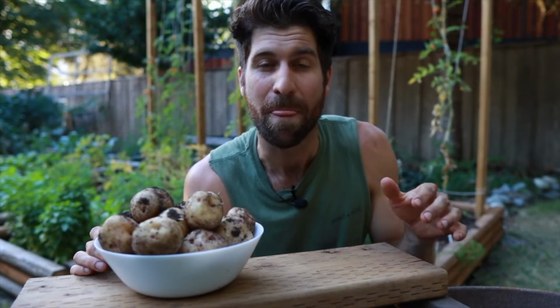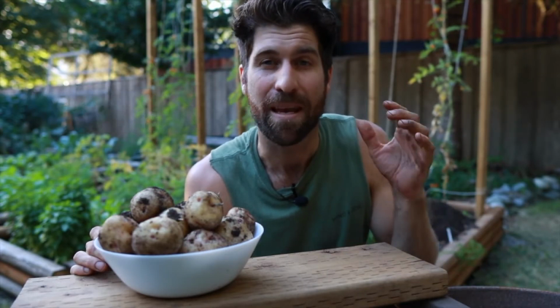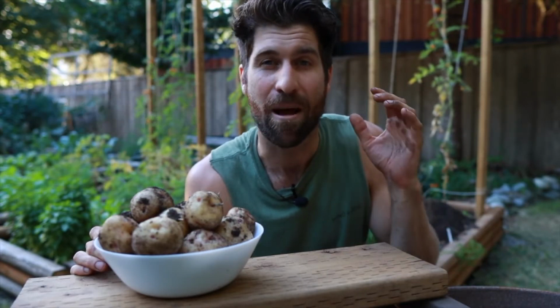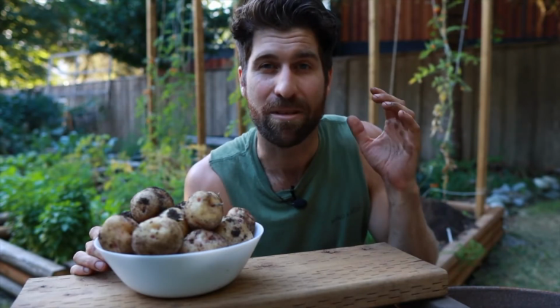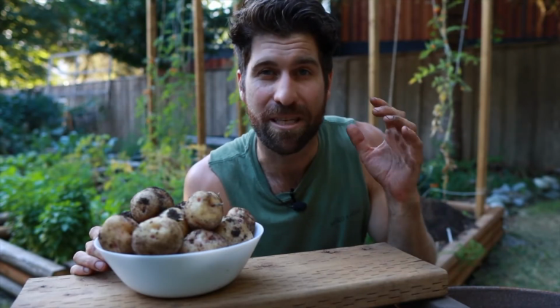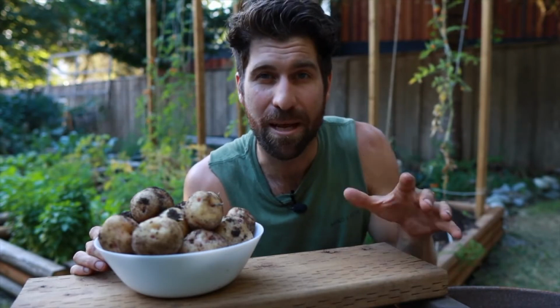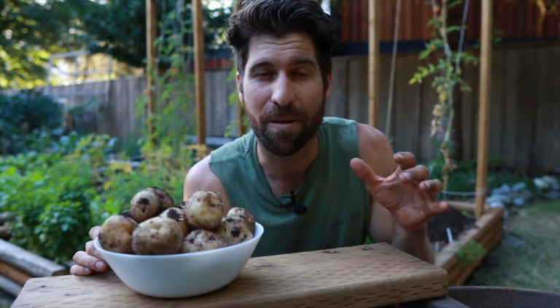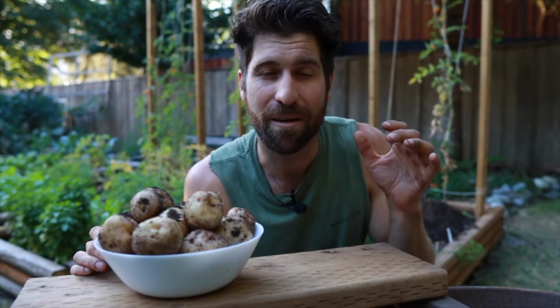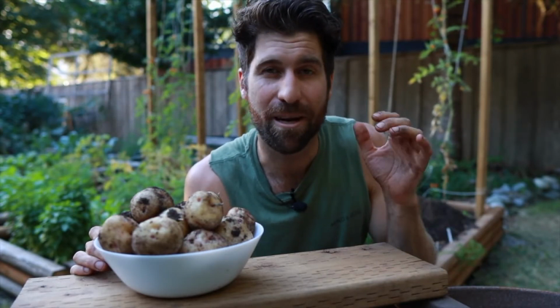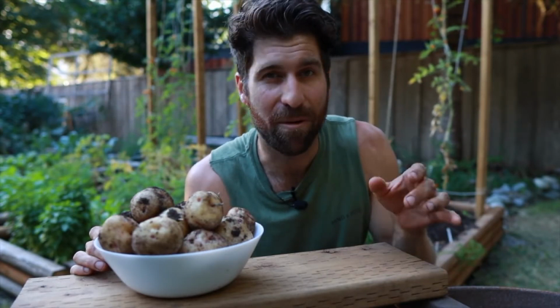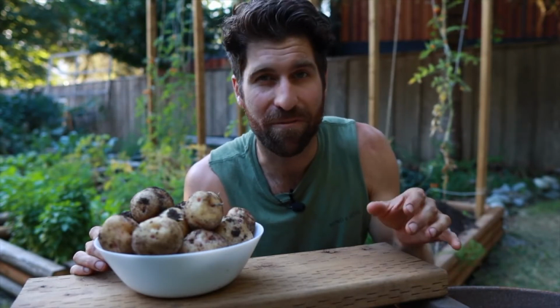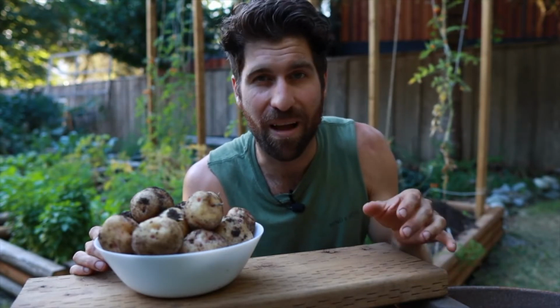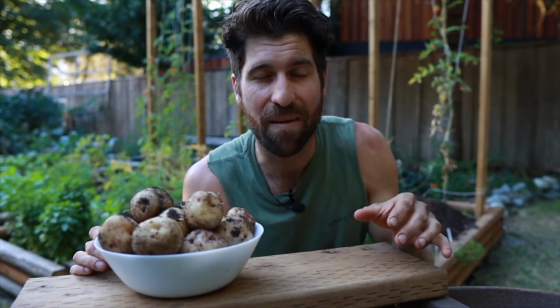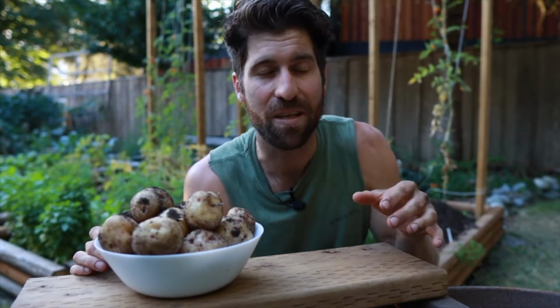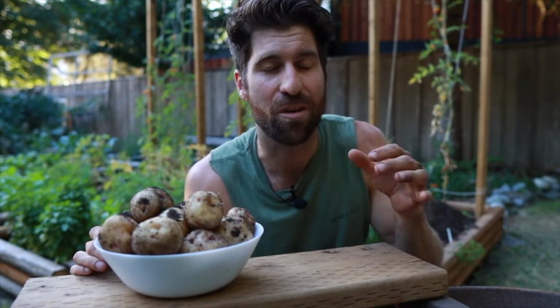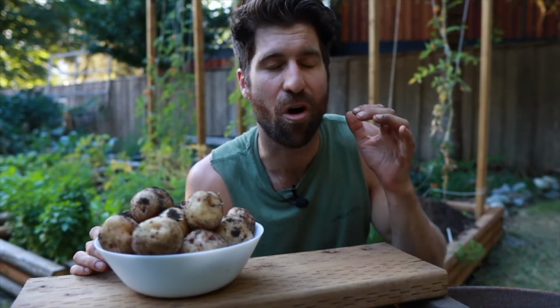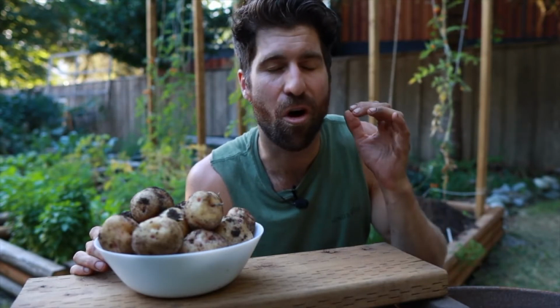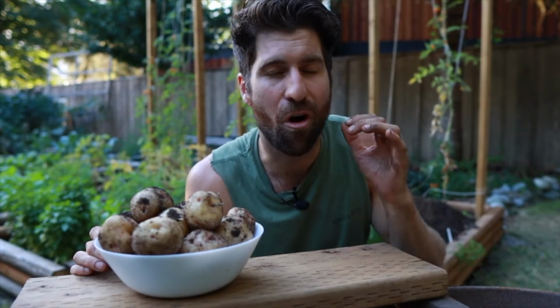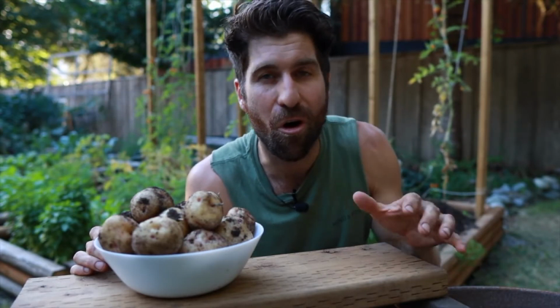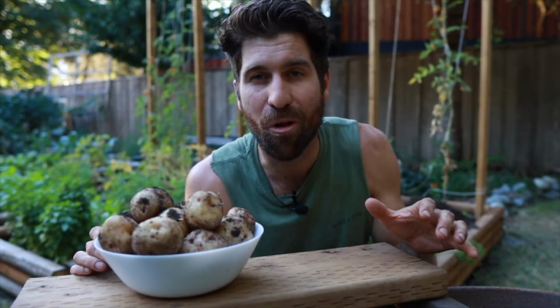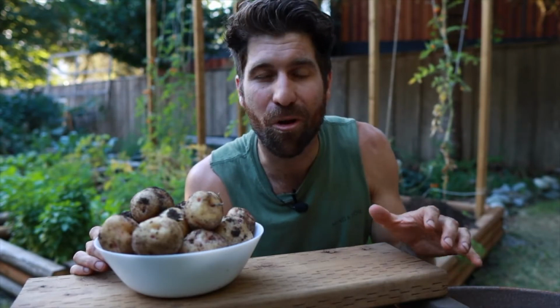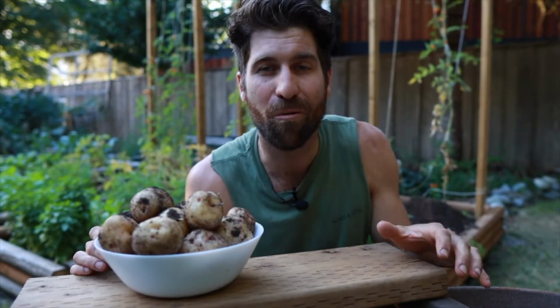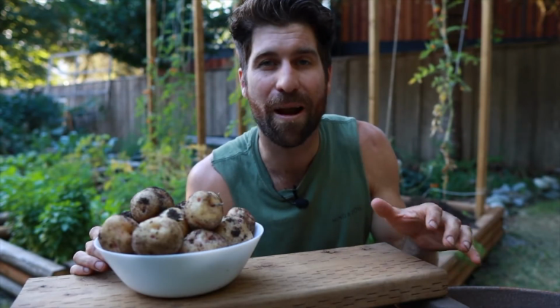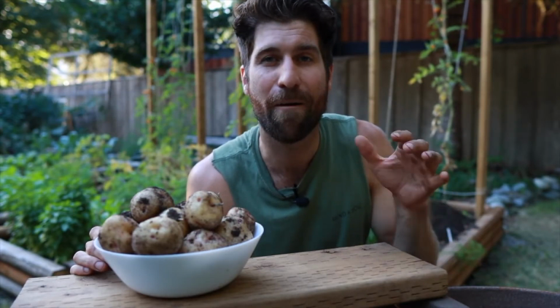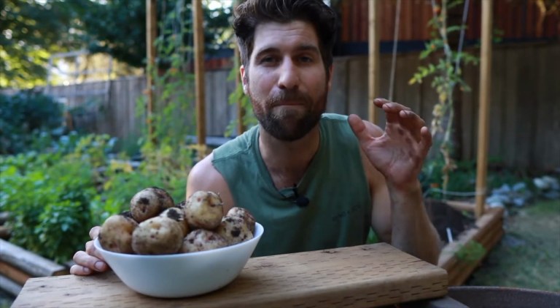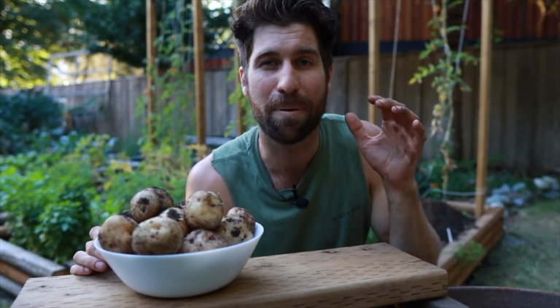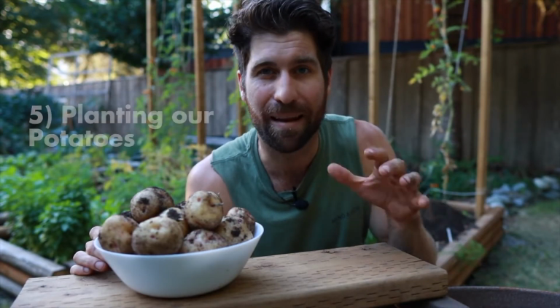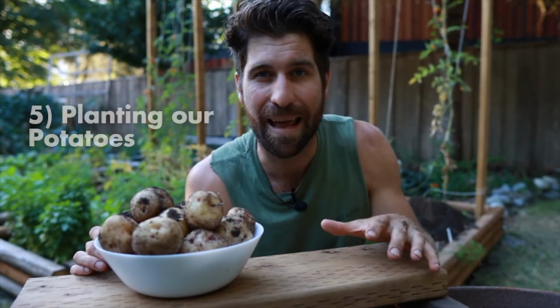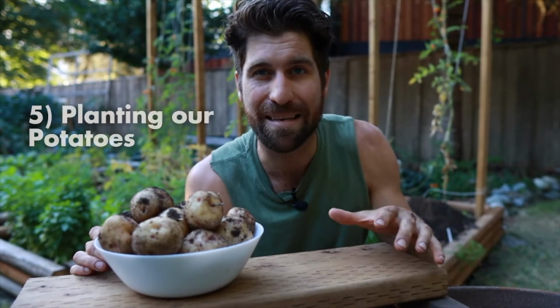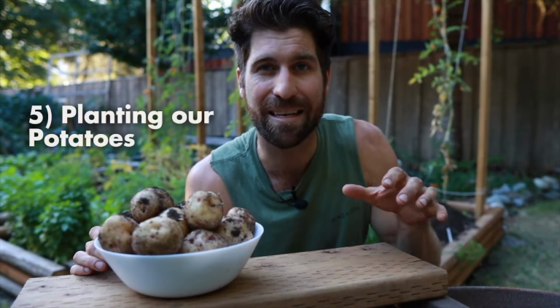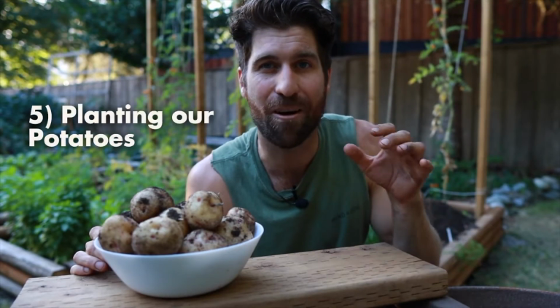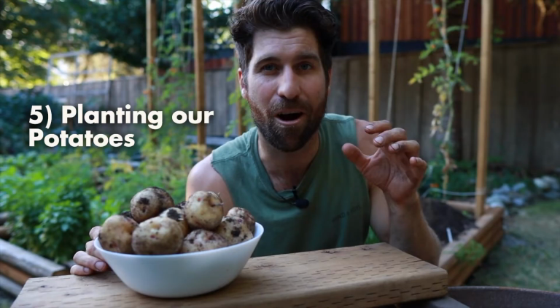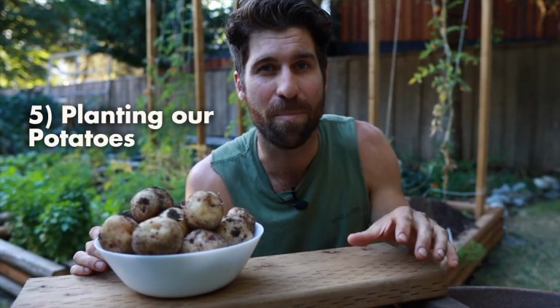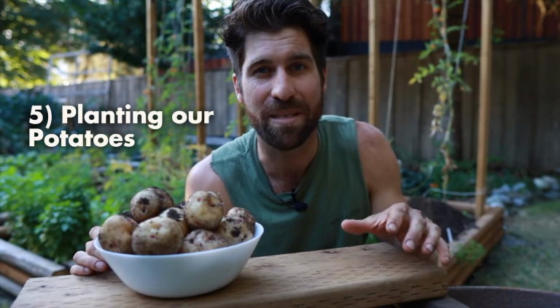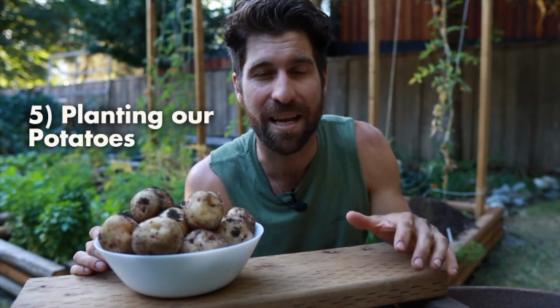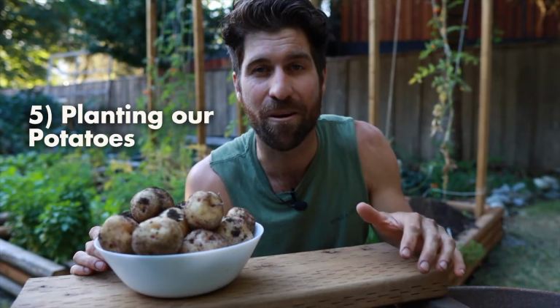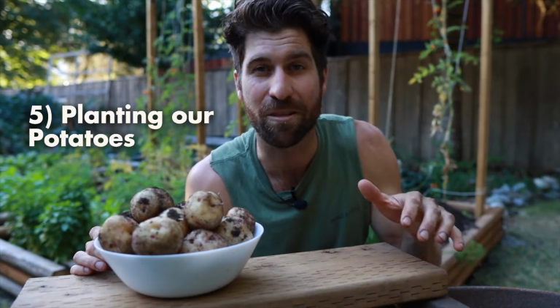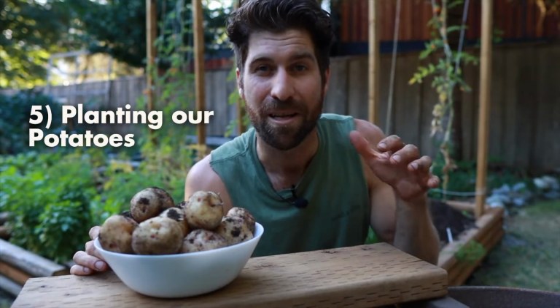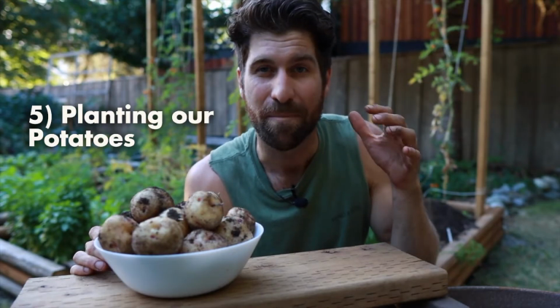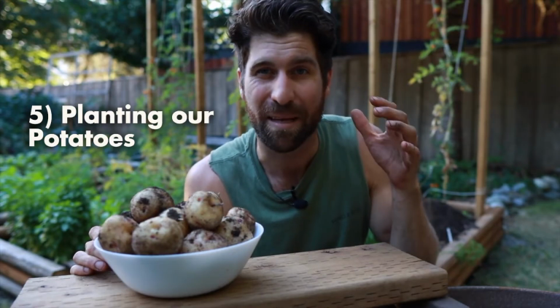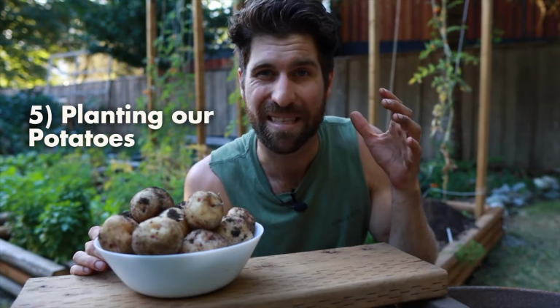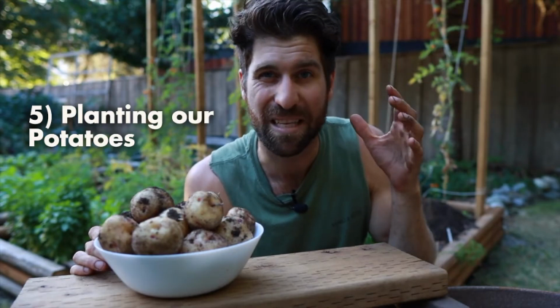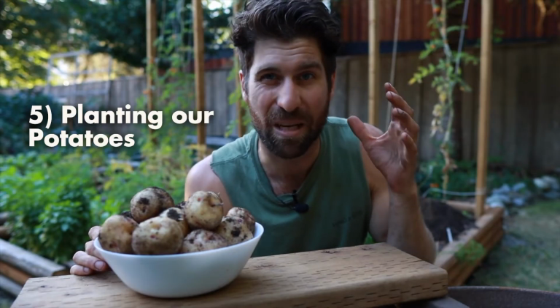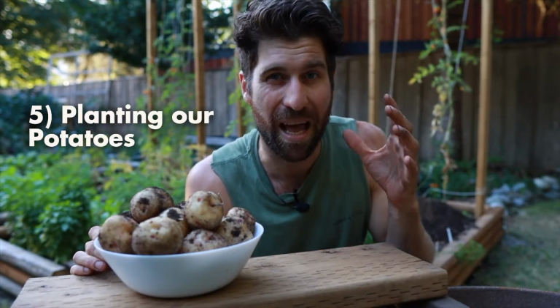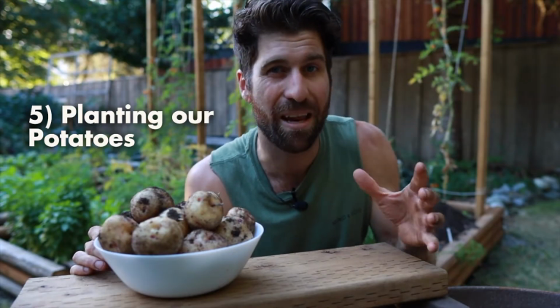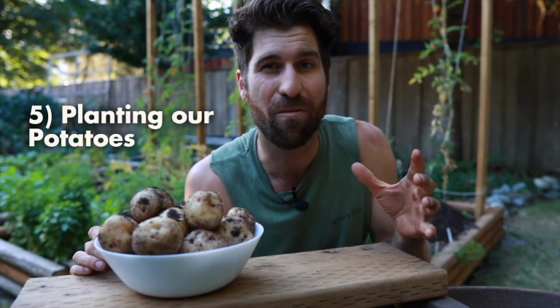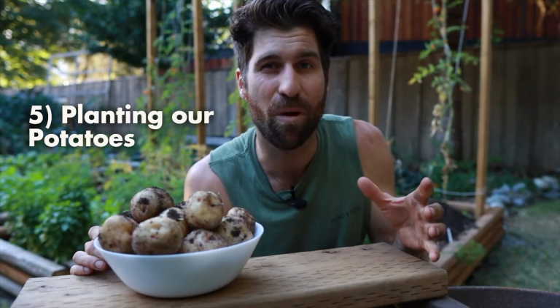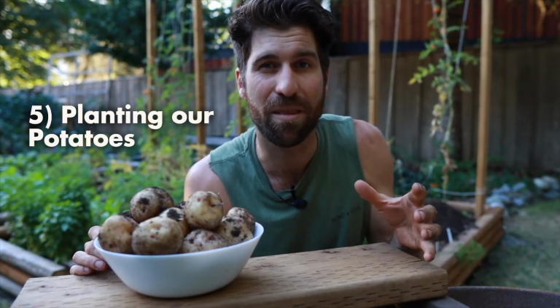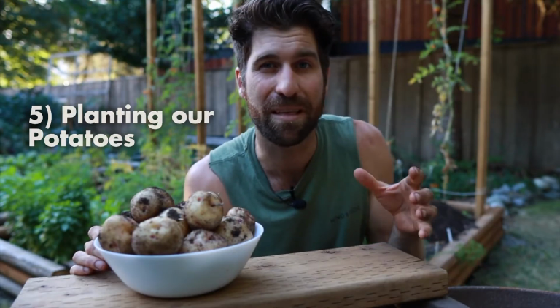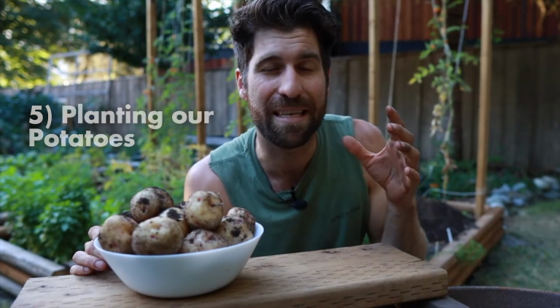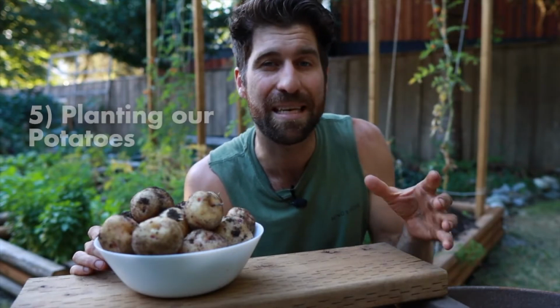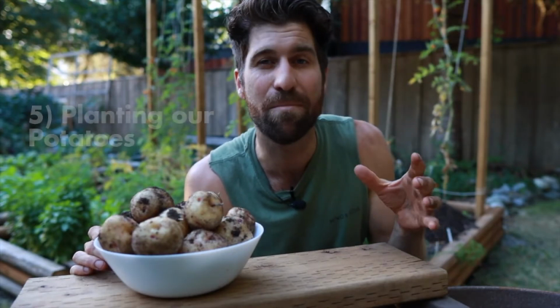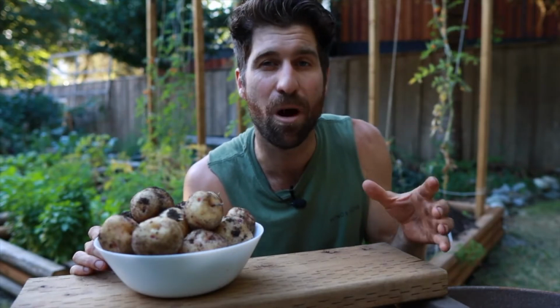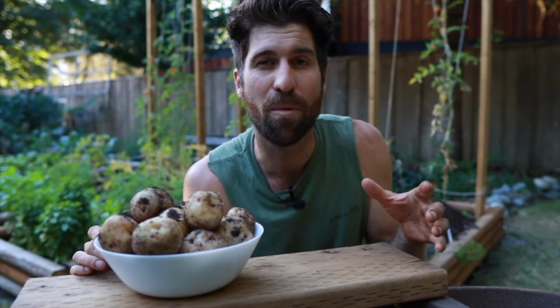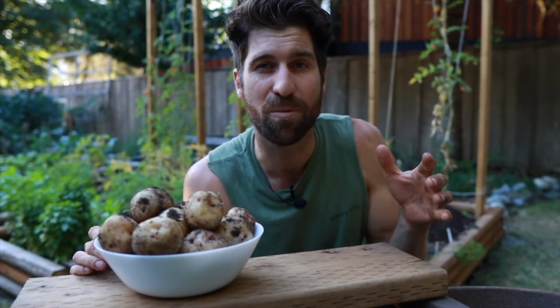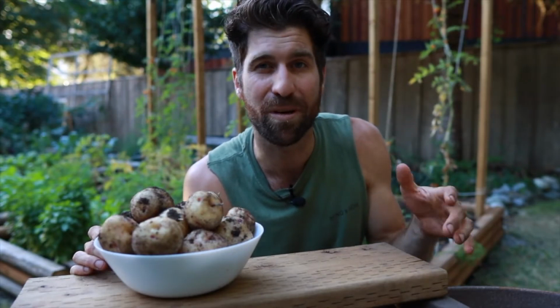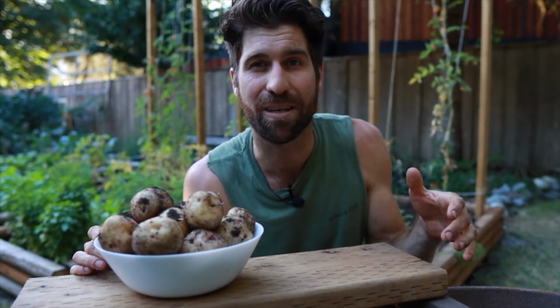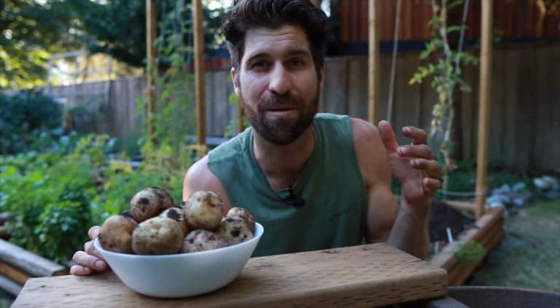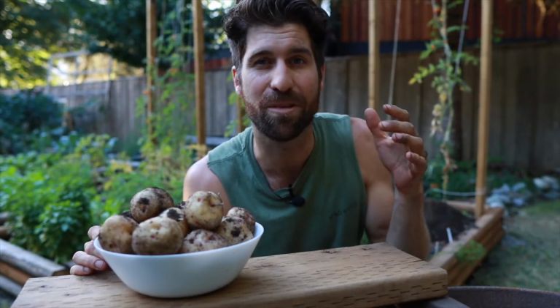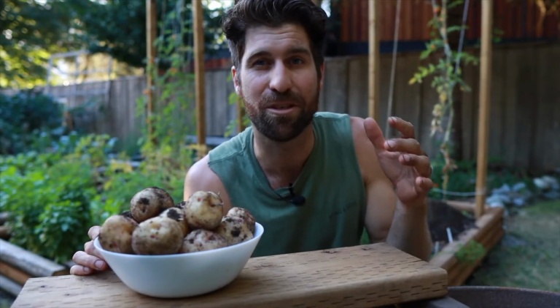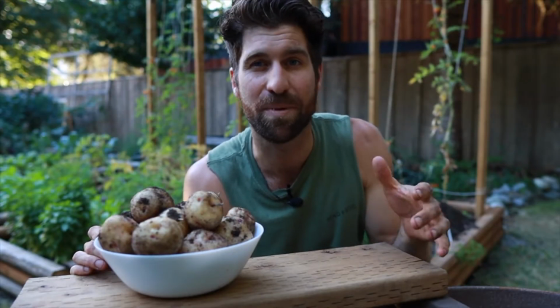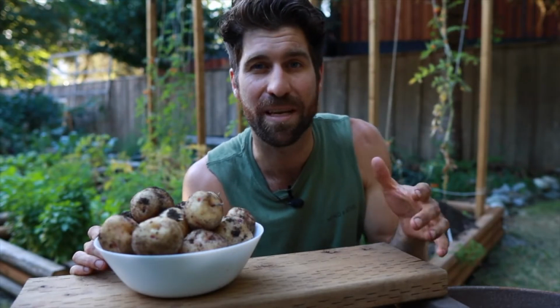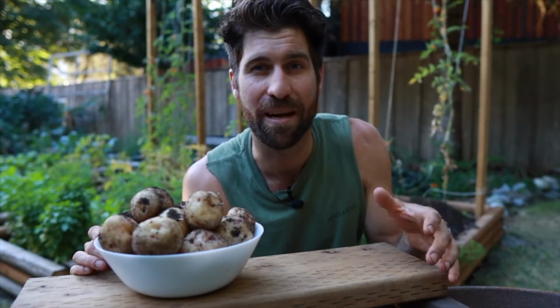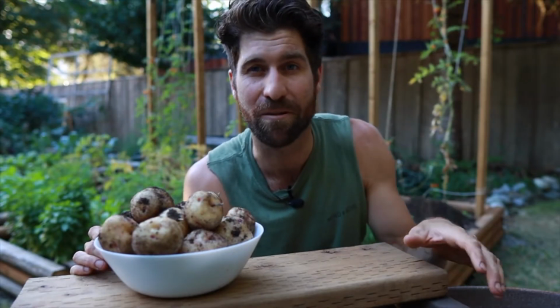Tip number five is all around planting our potatoes, because that's one of the key moments when it comes to potatoes.